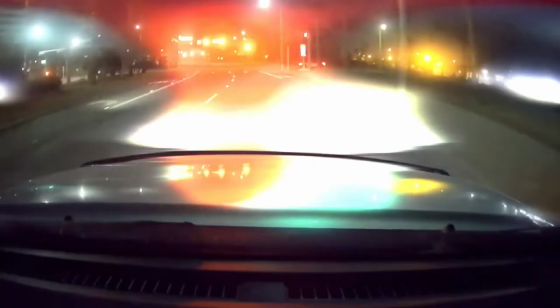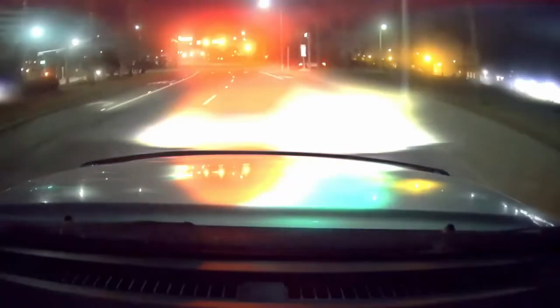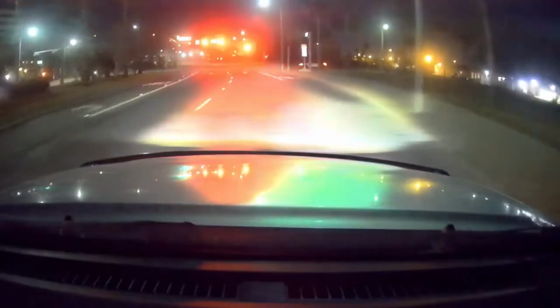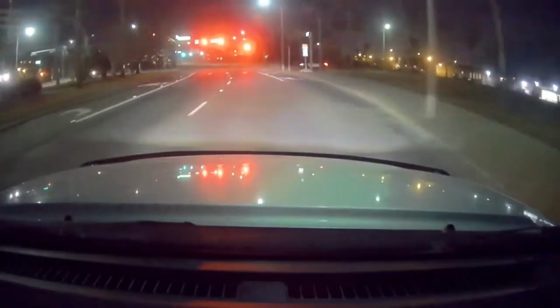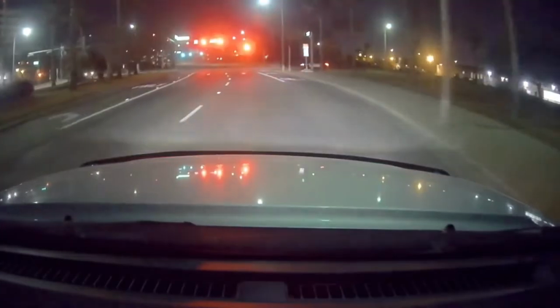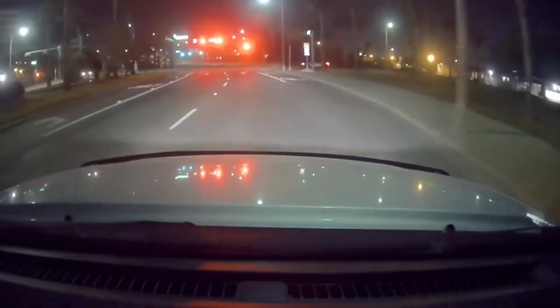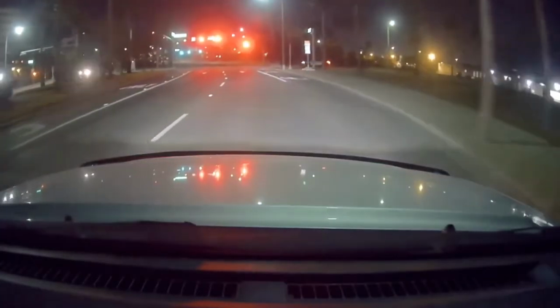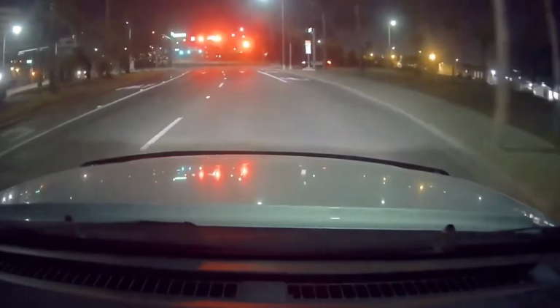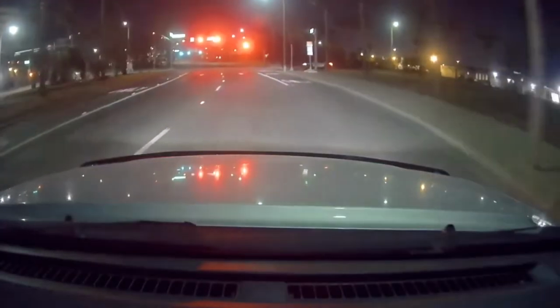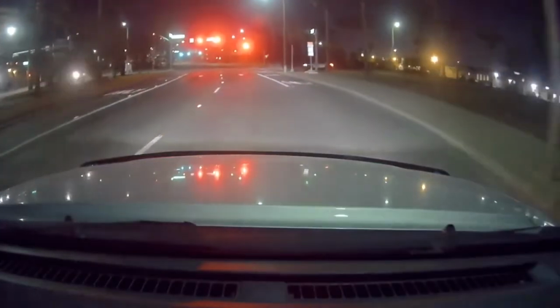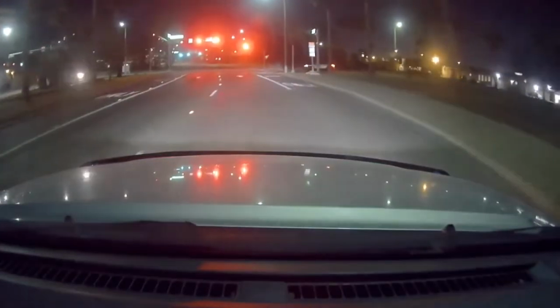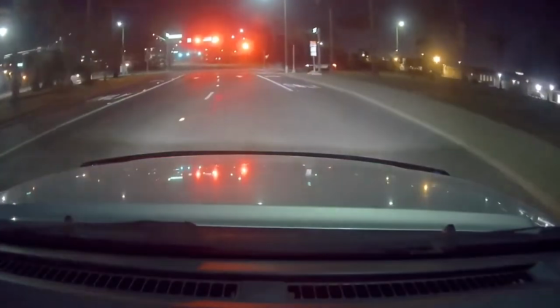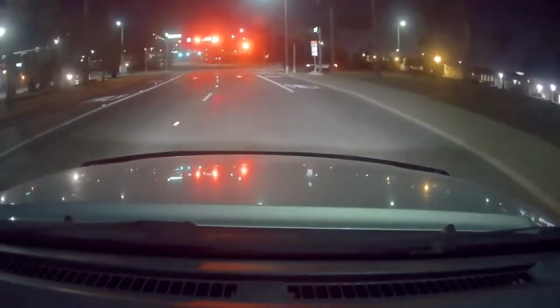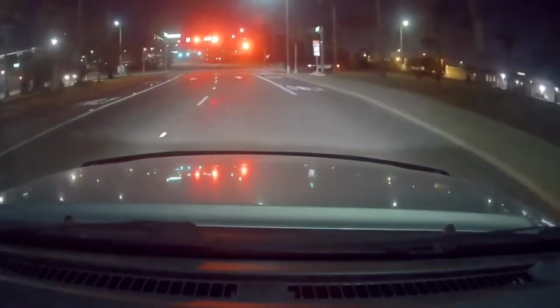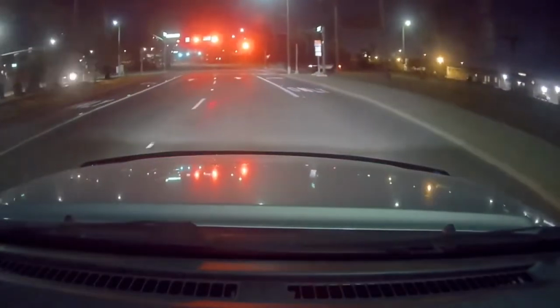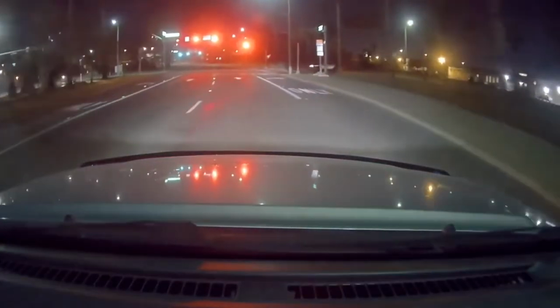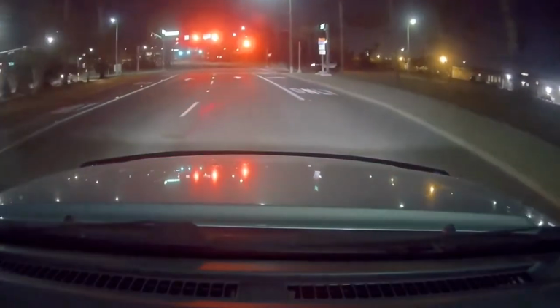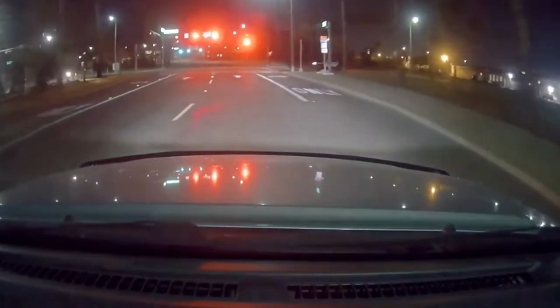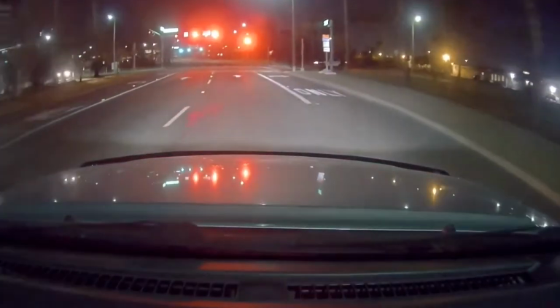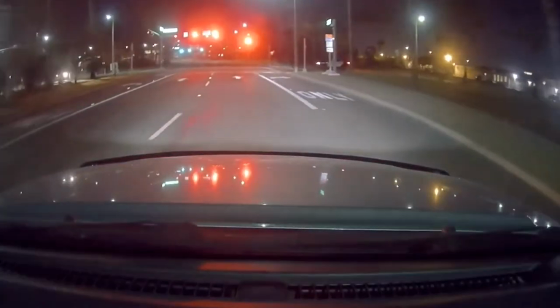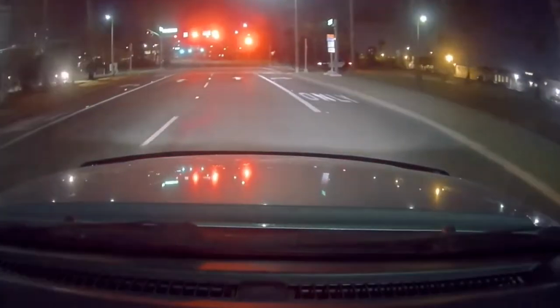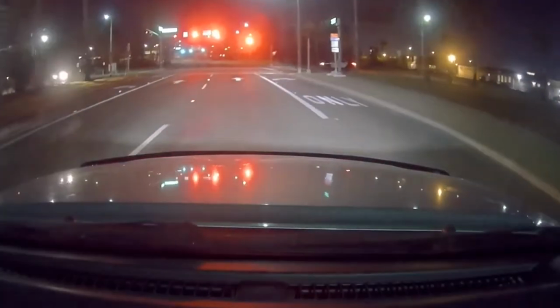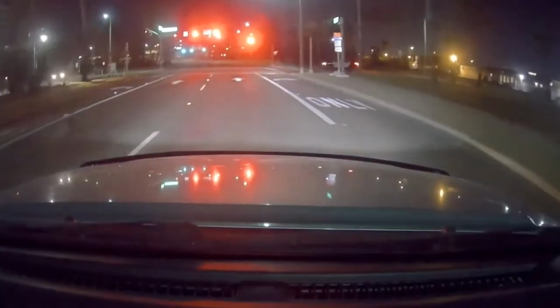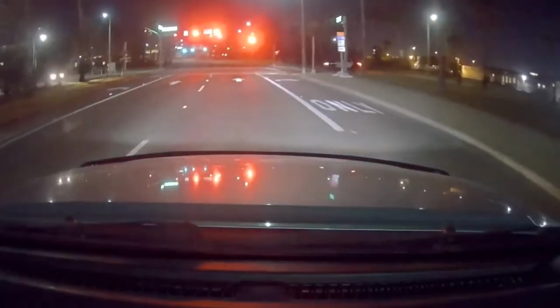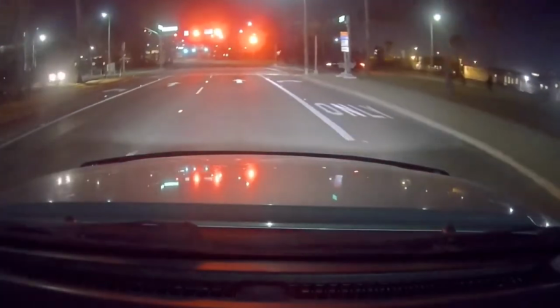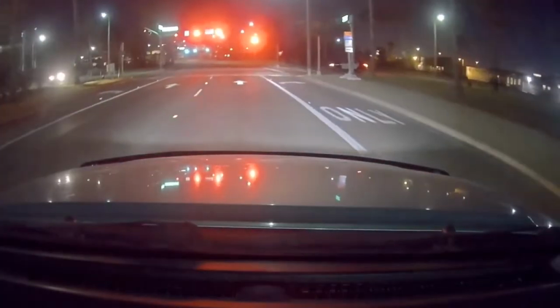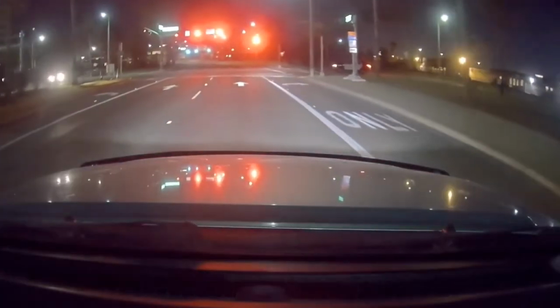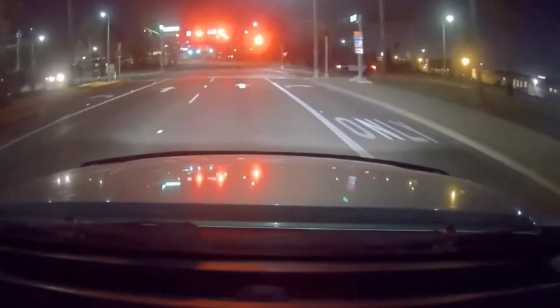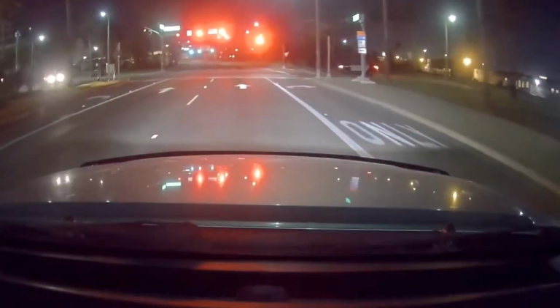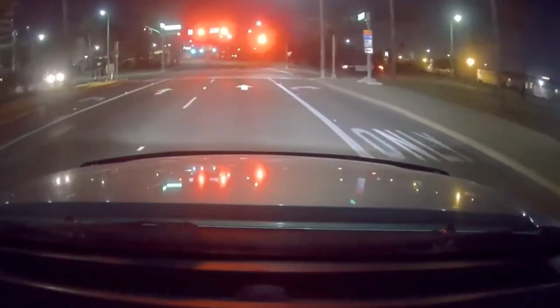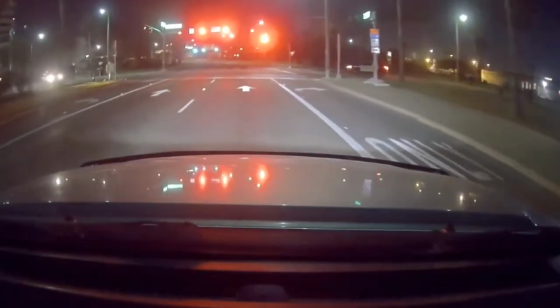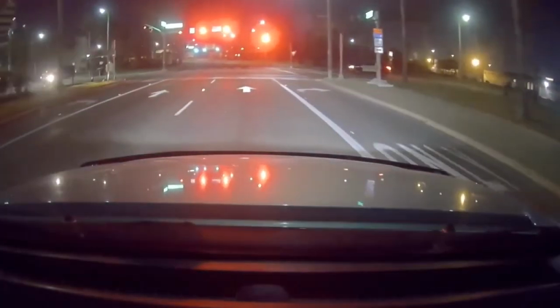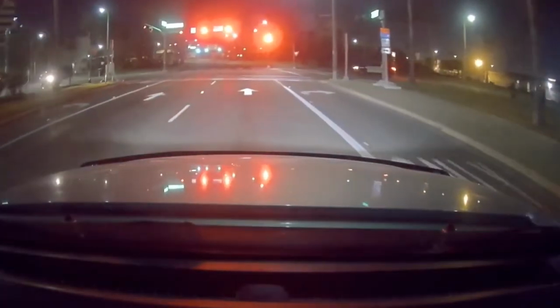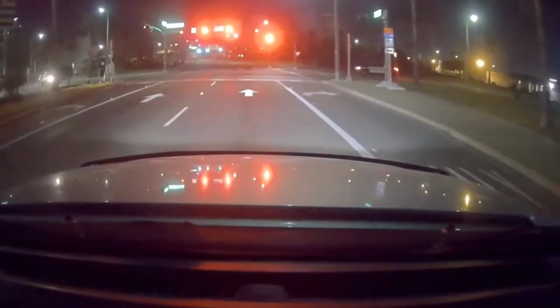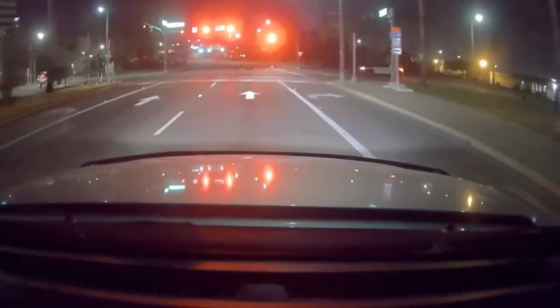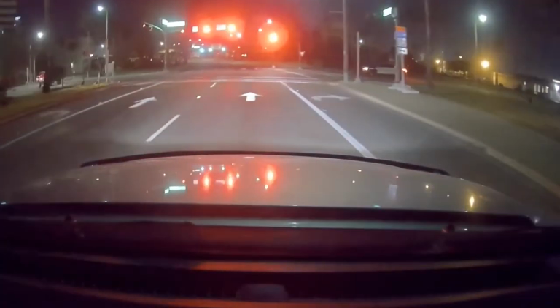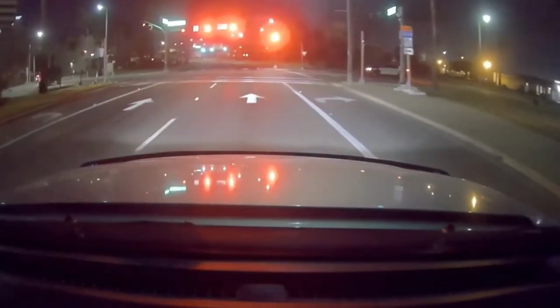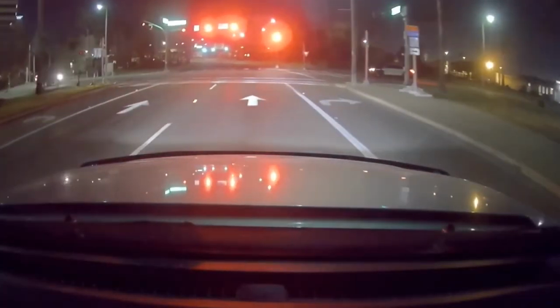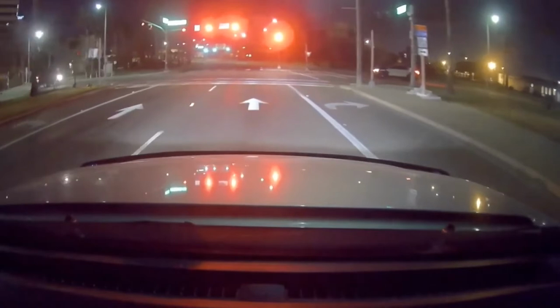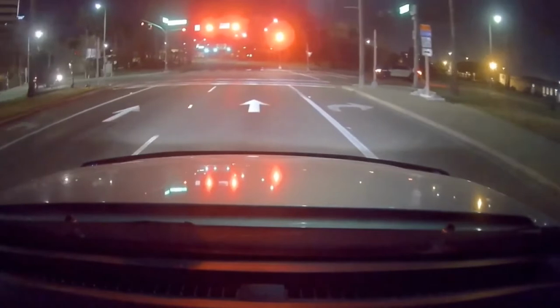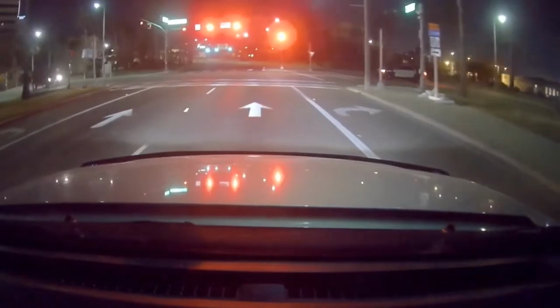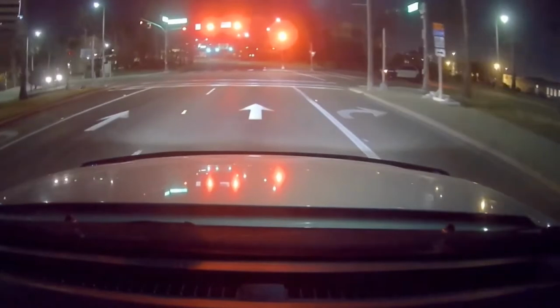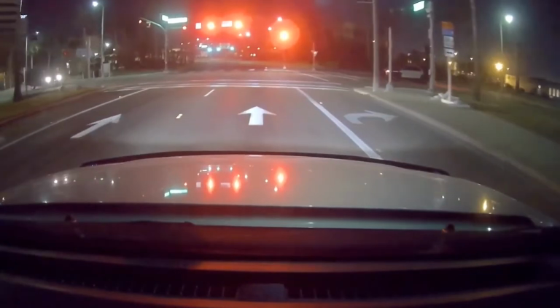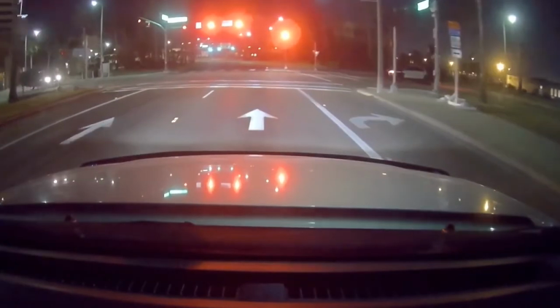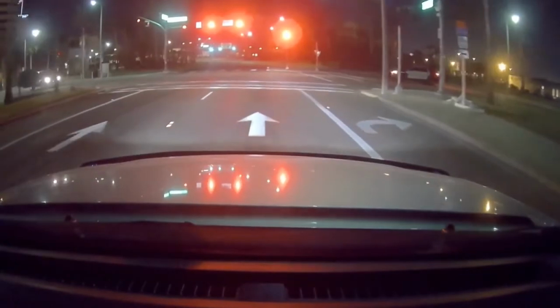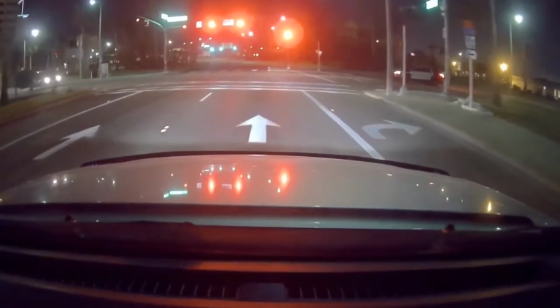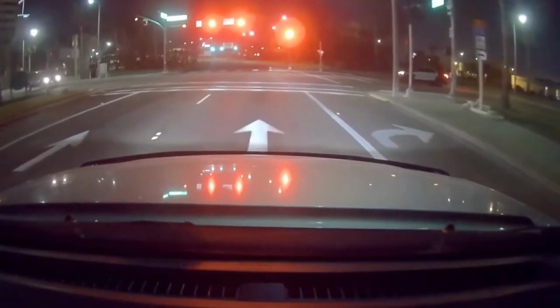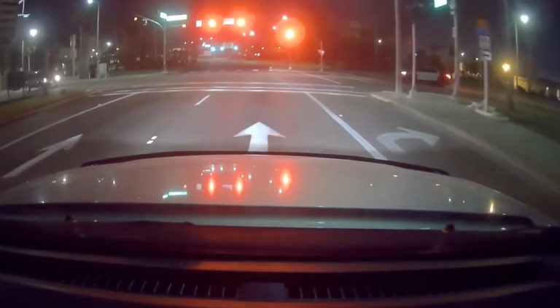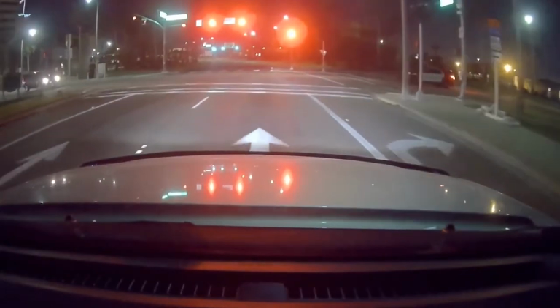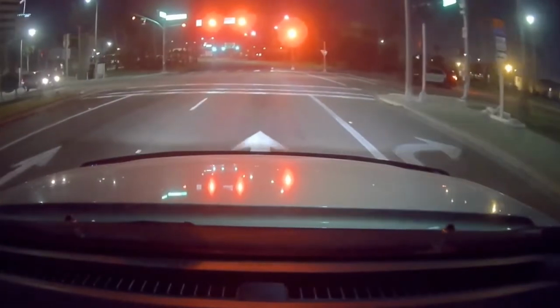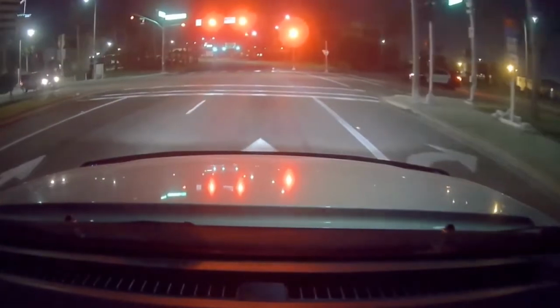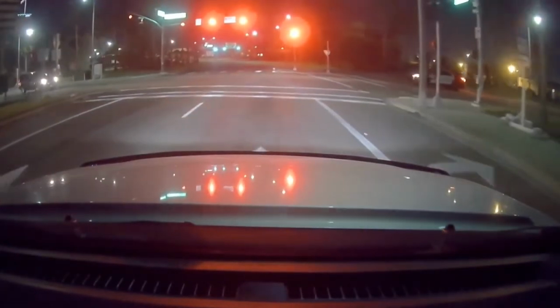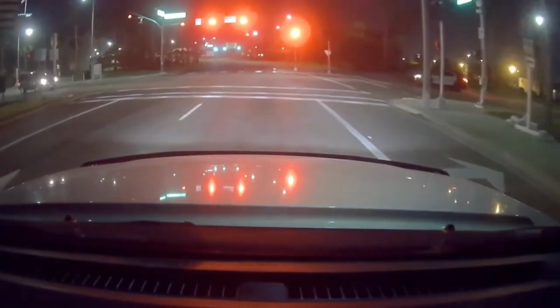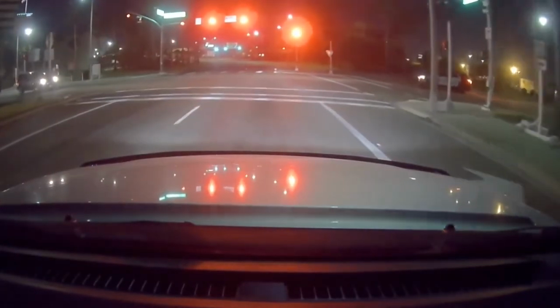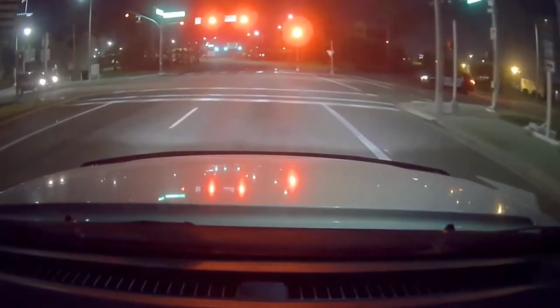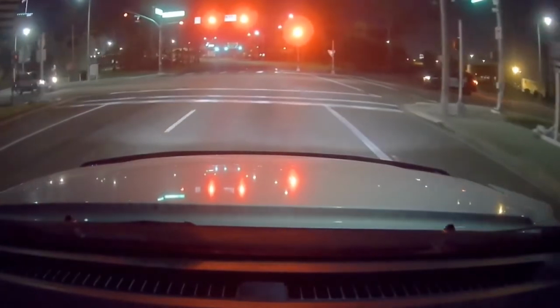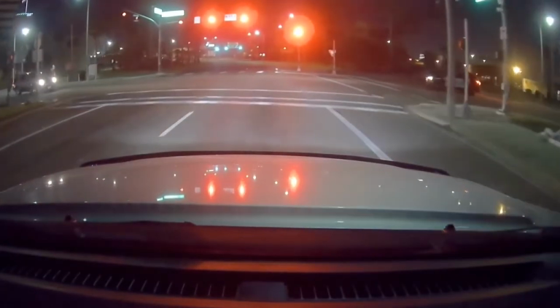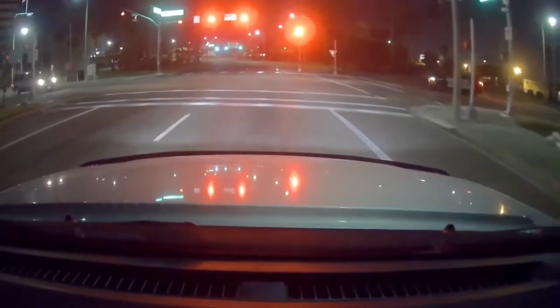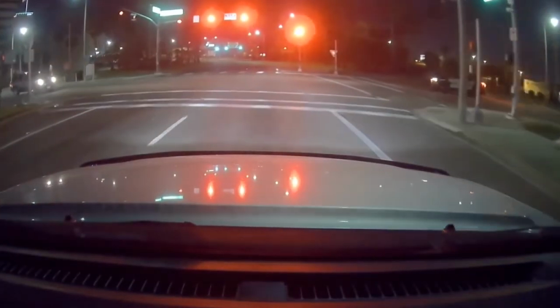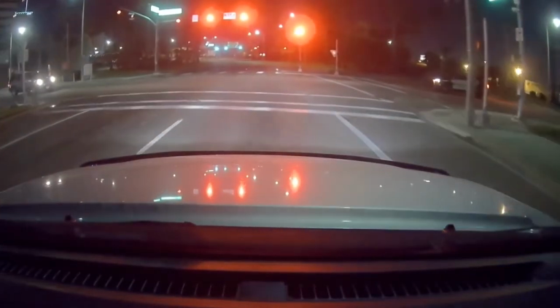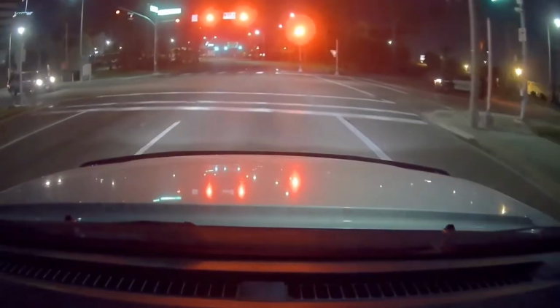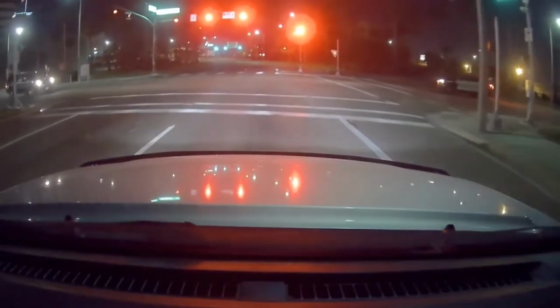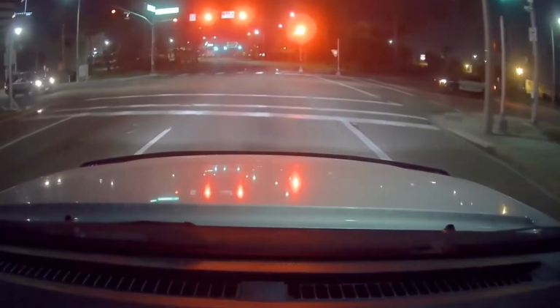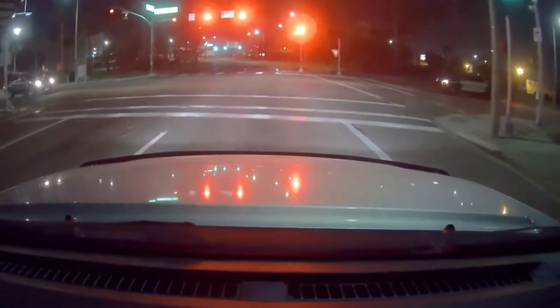When you get to take your father's car for a ride, try not to get nervous when you see the police.